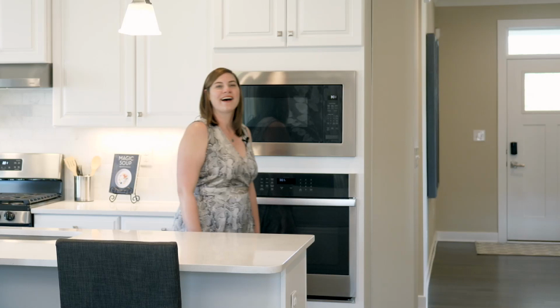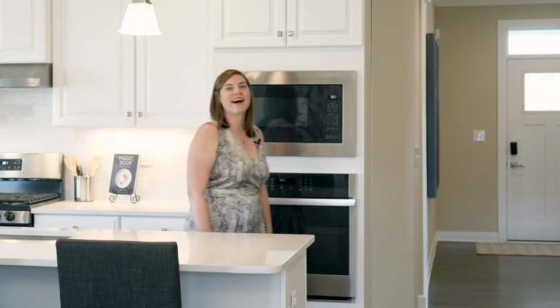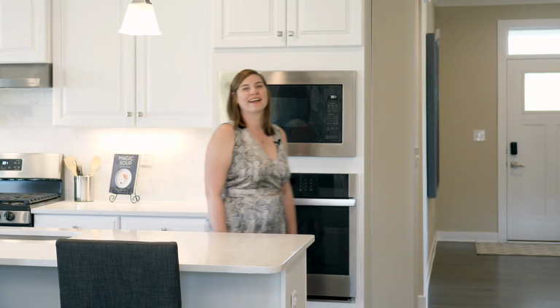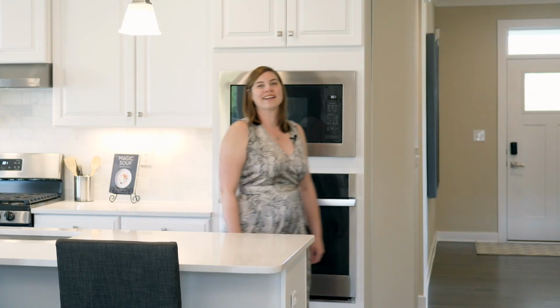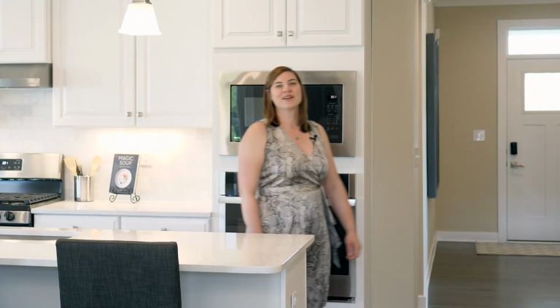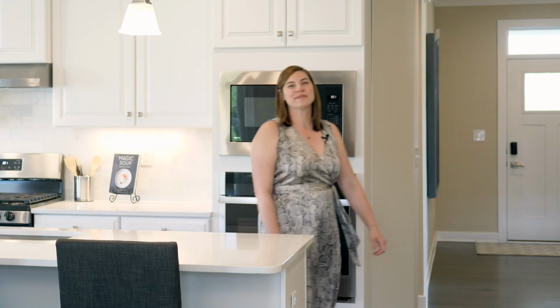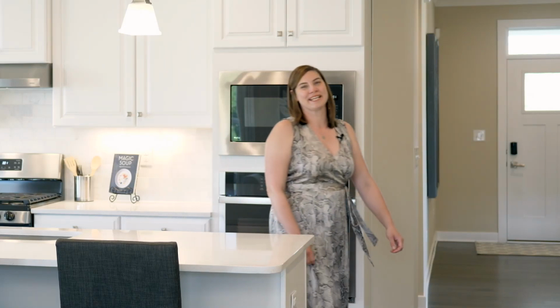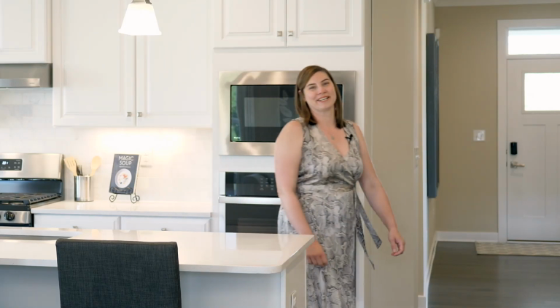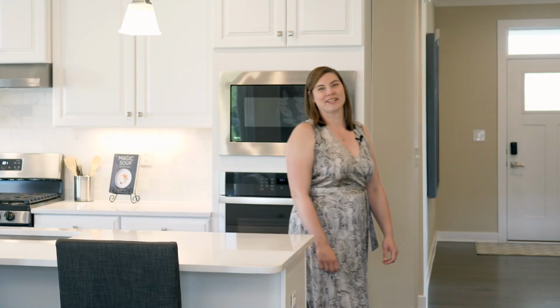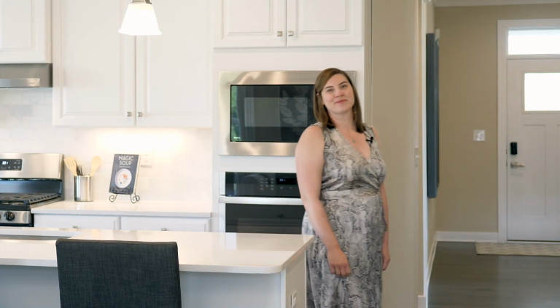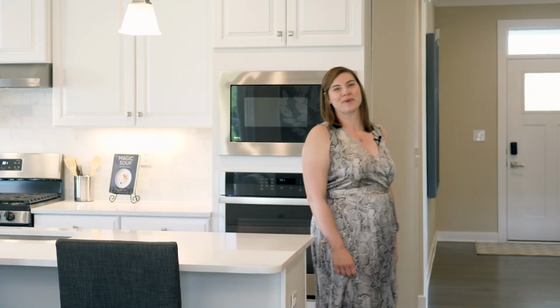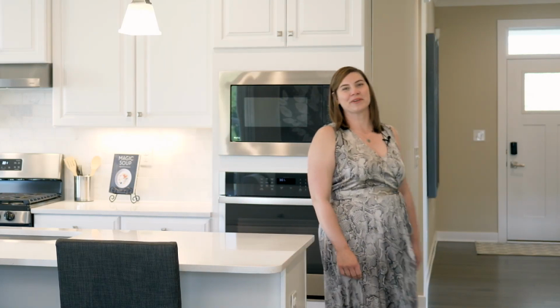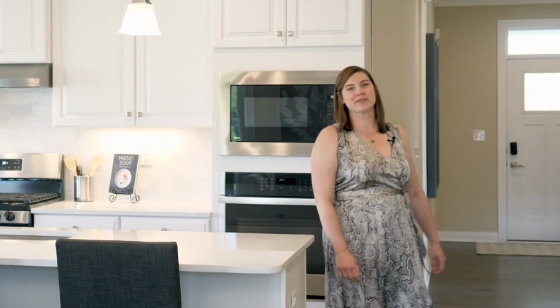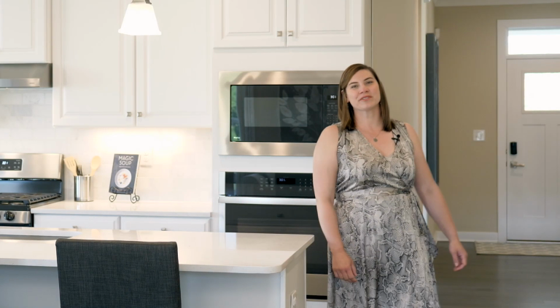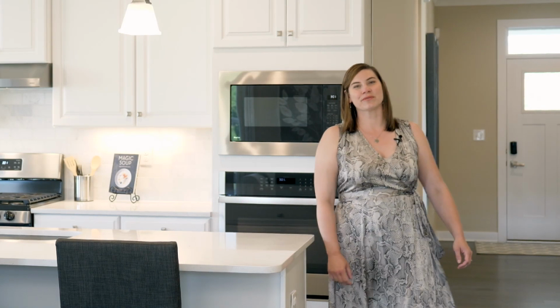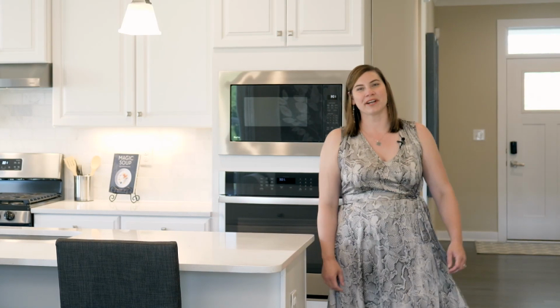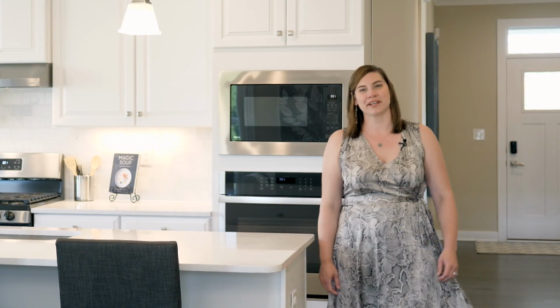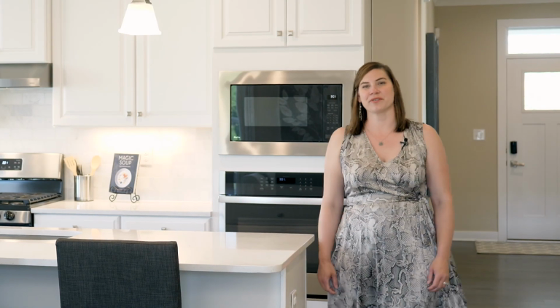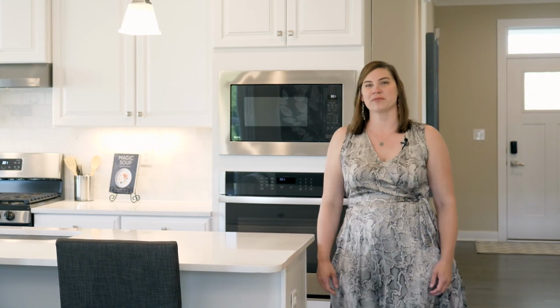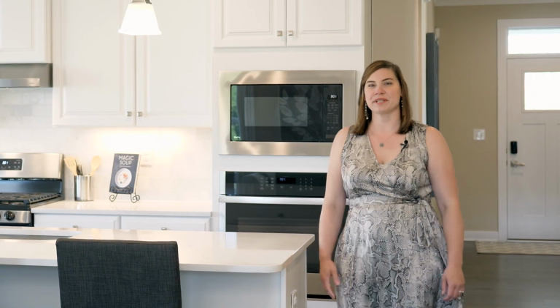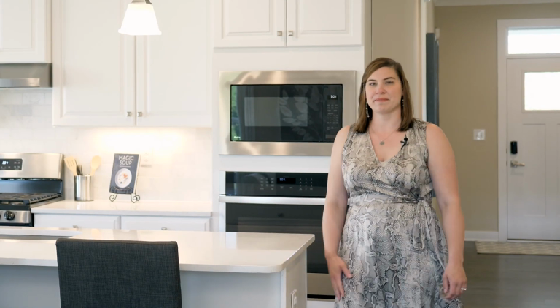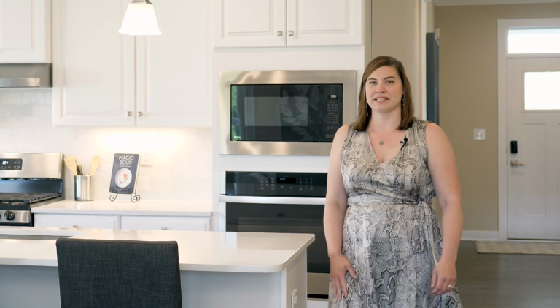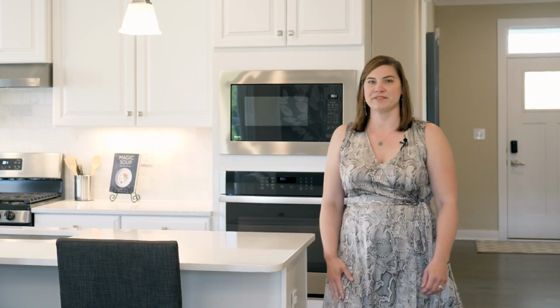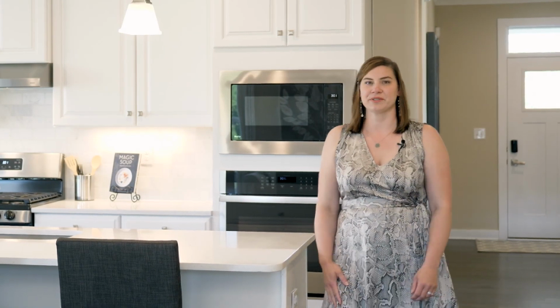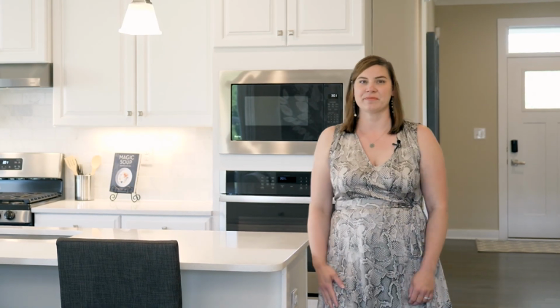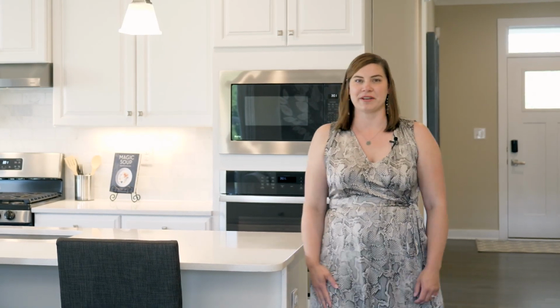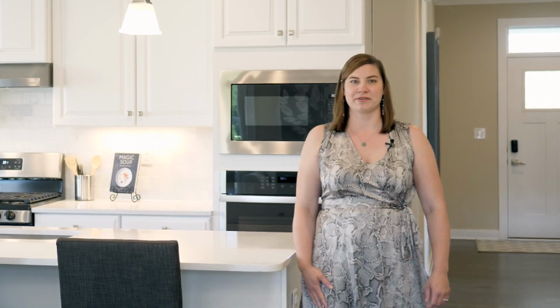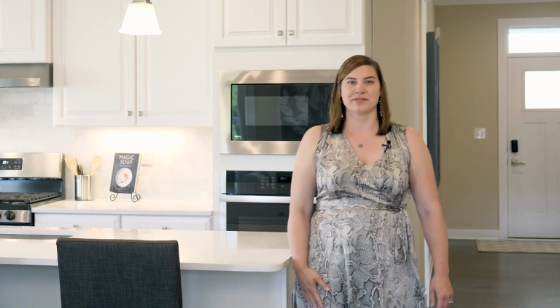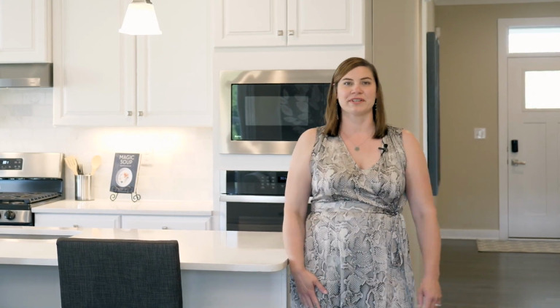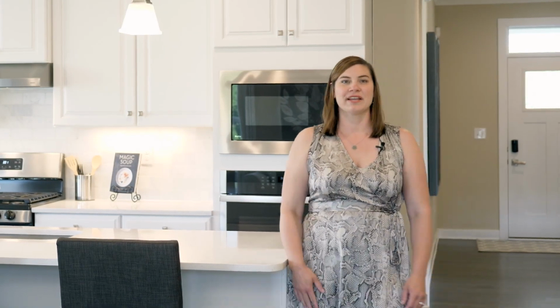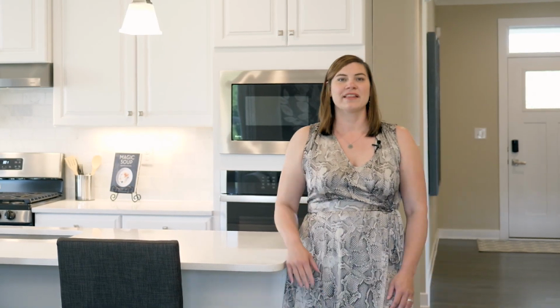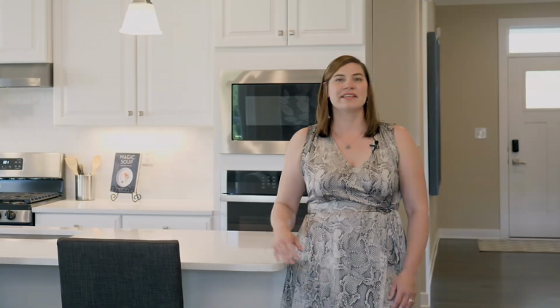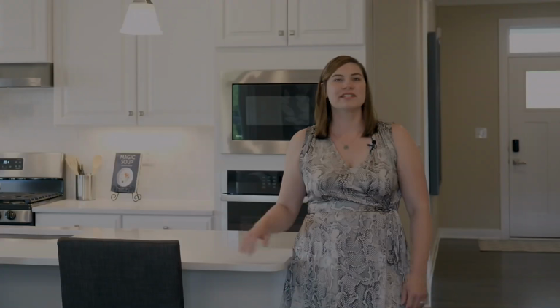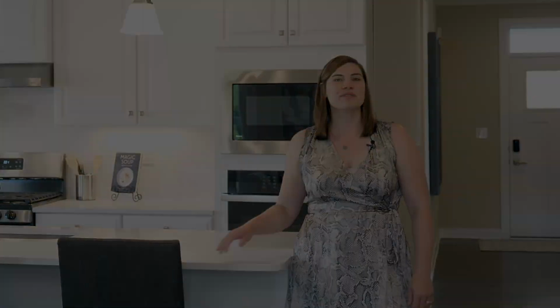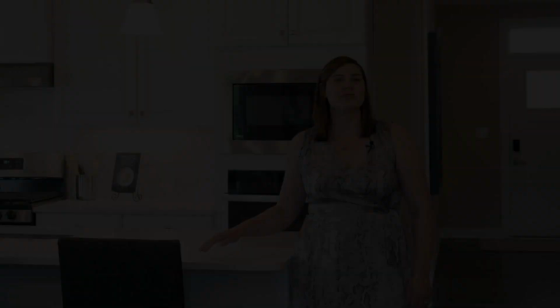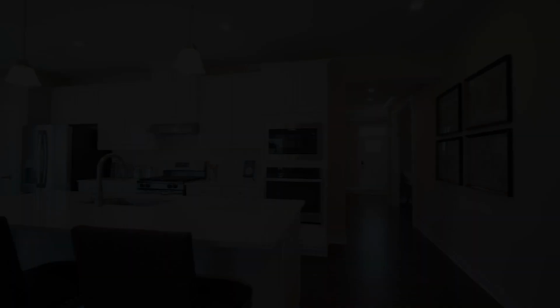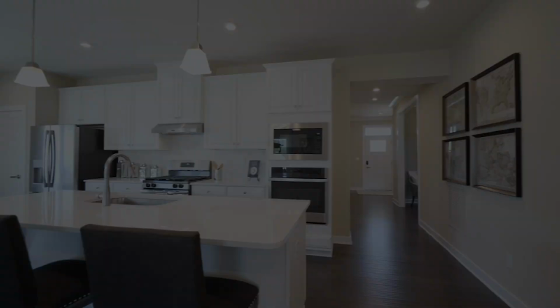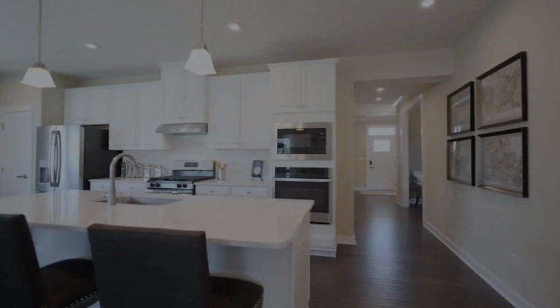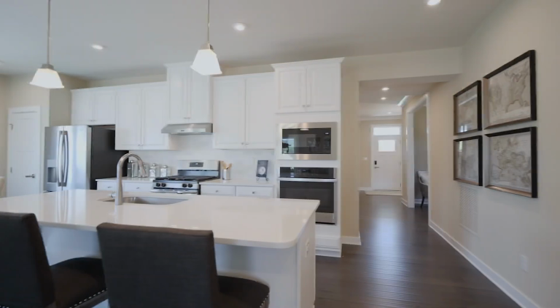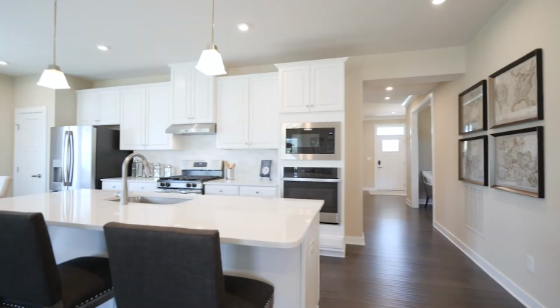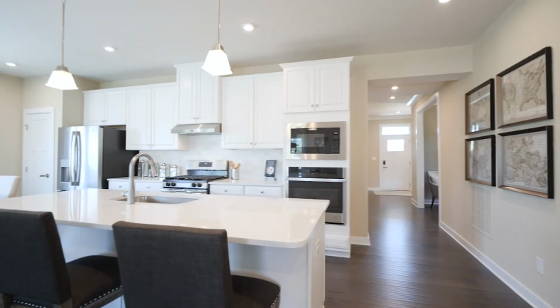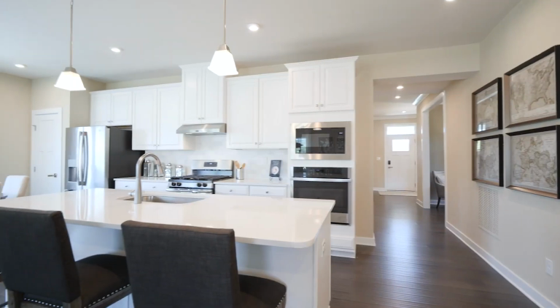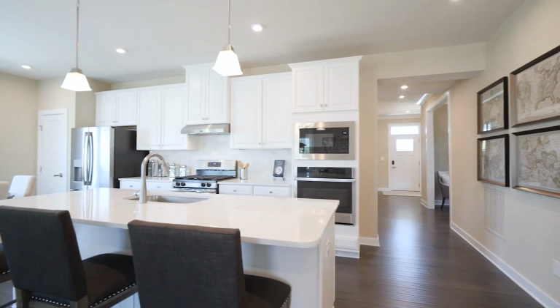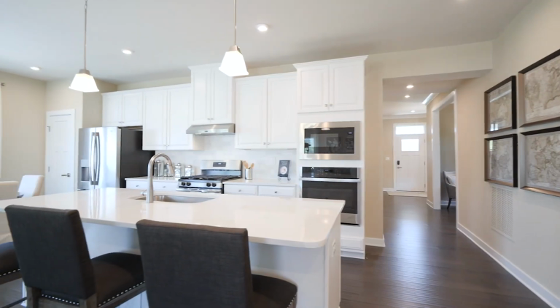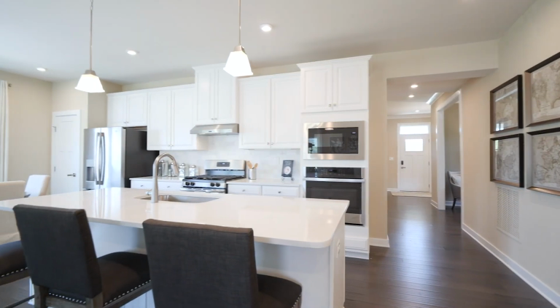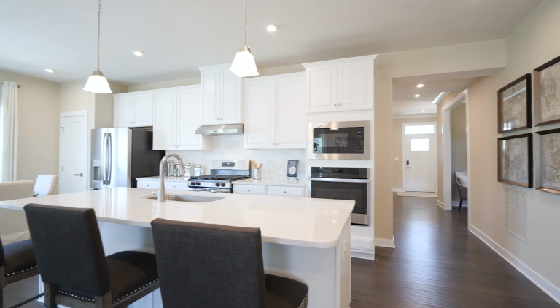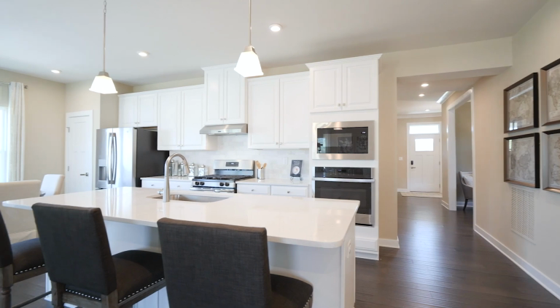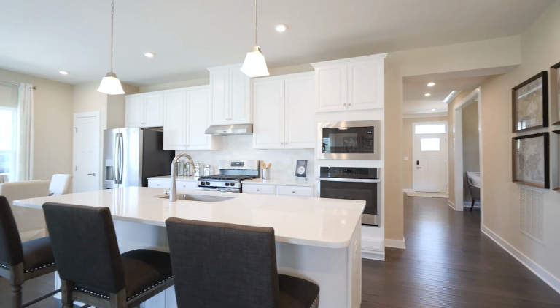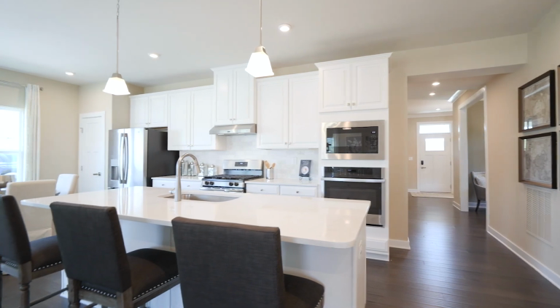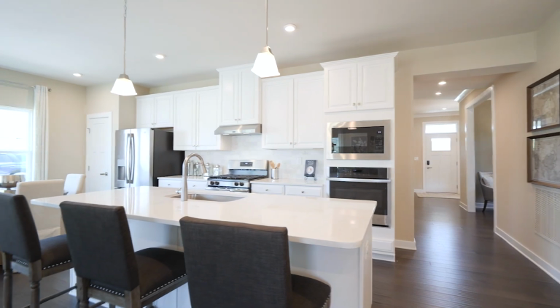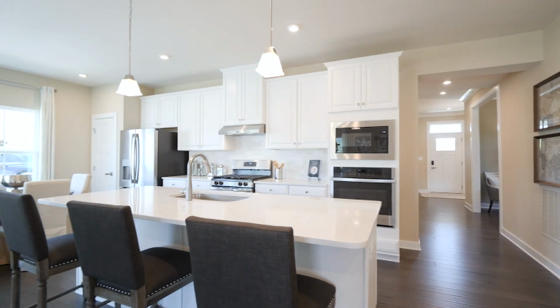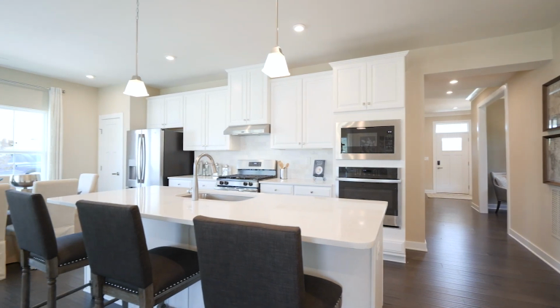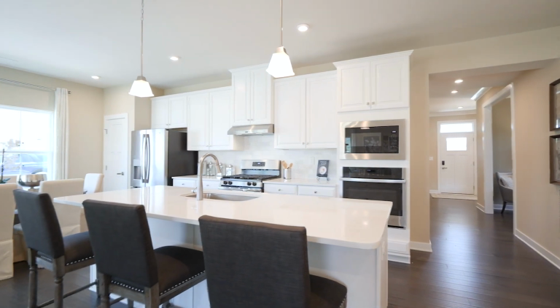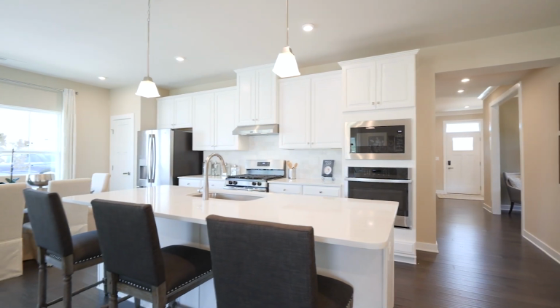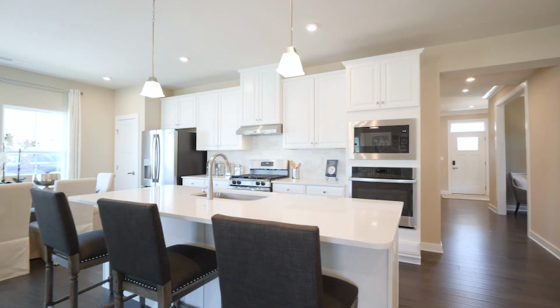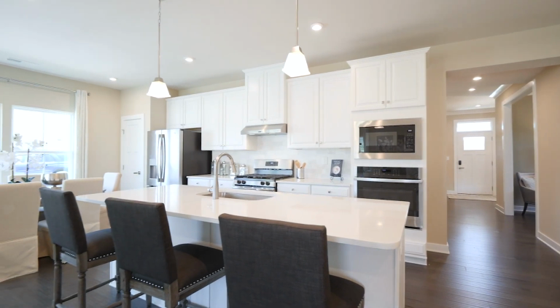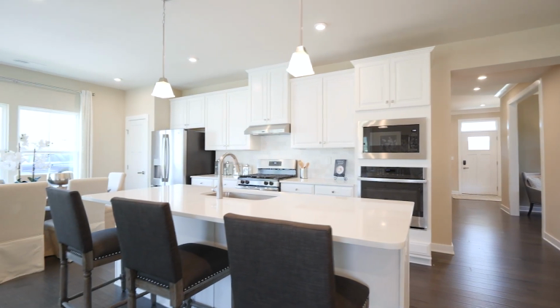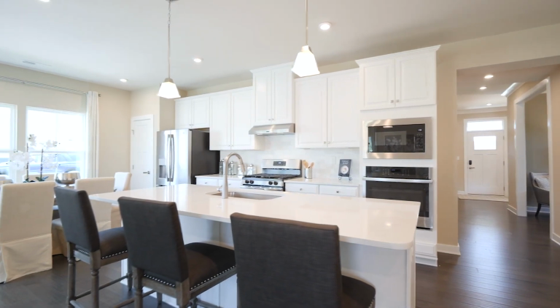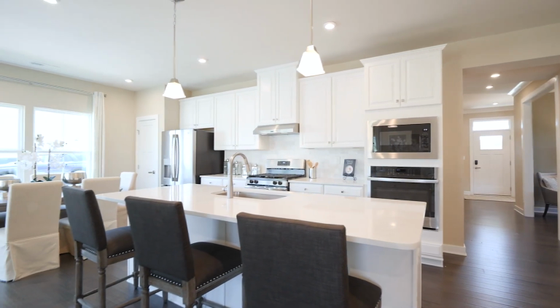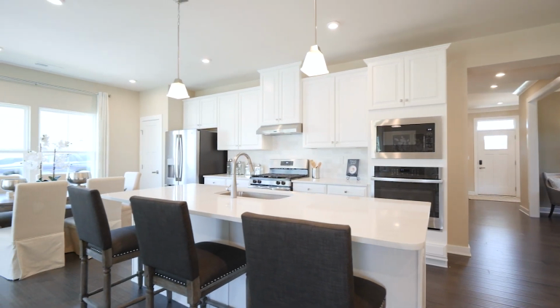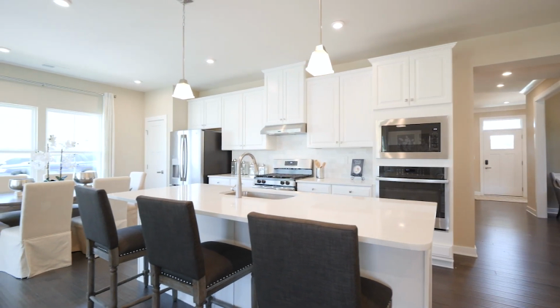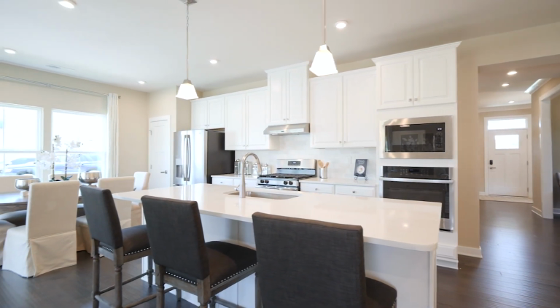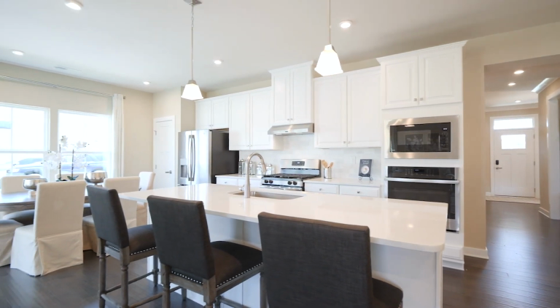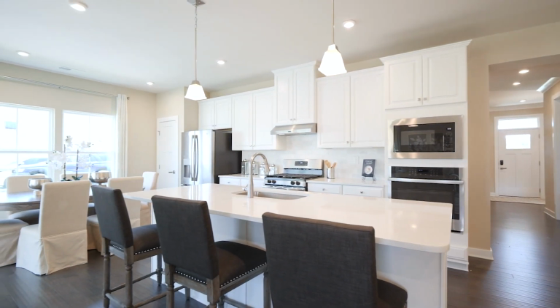Hi, I'm Dana. Welcome to Ryan Homes at Mansfield Meadows. This community features beautiful new homes perfect for entertaining family and friends.